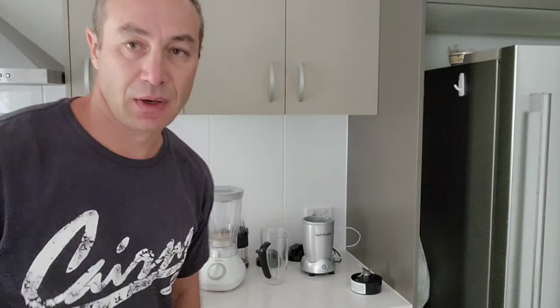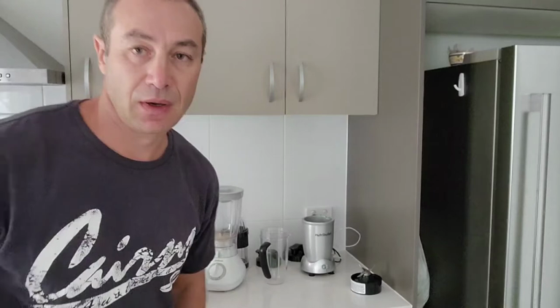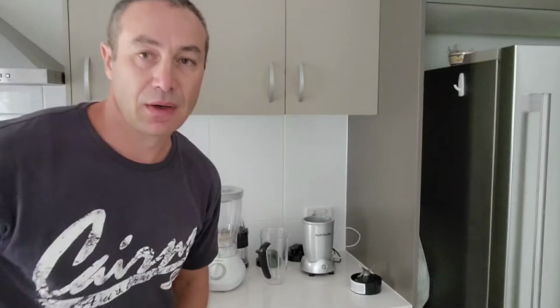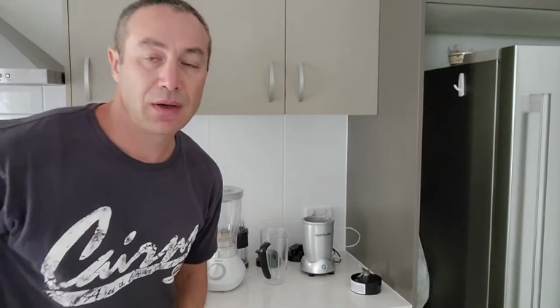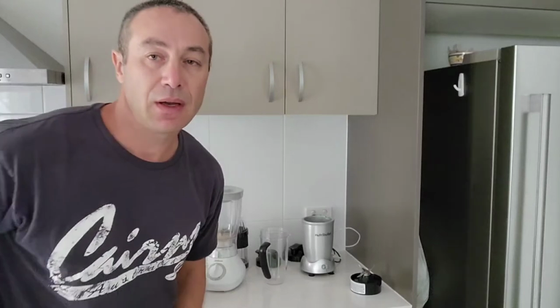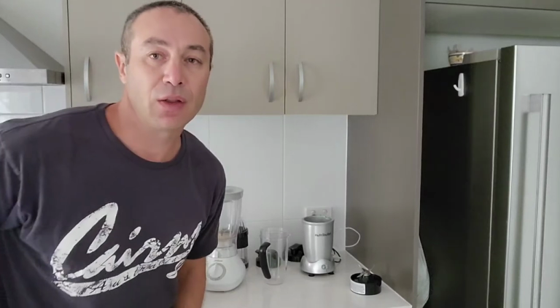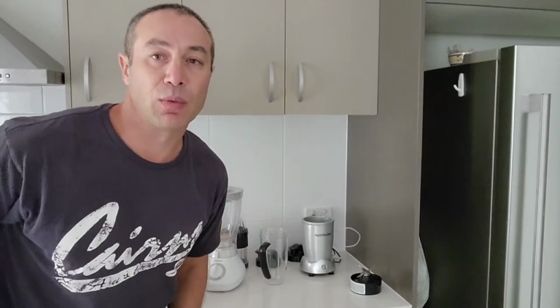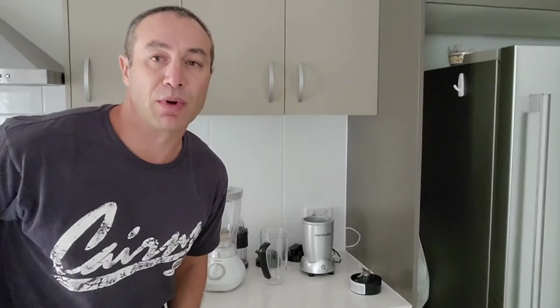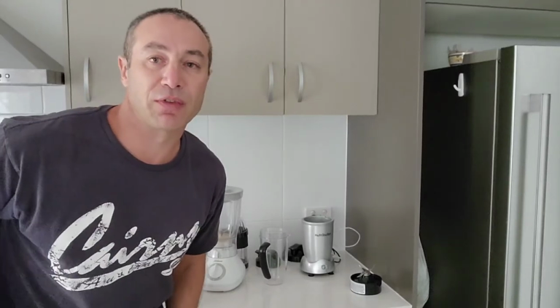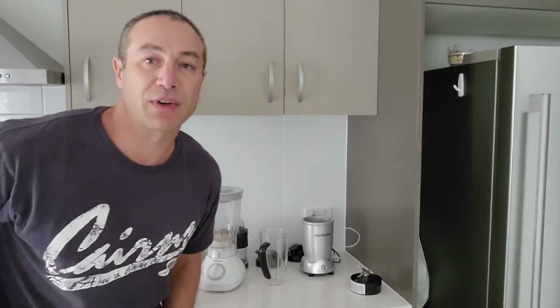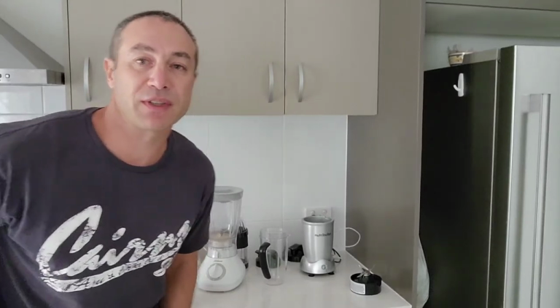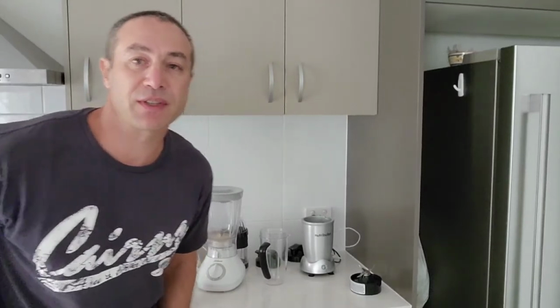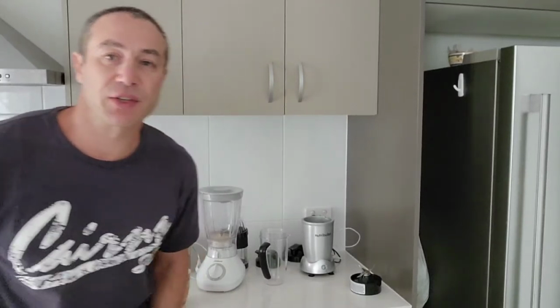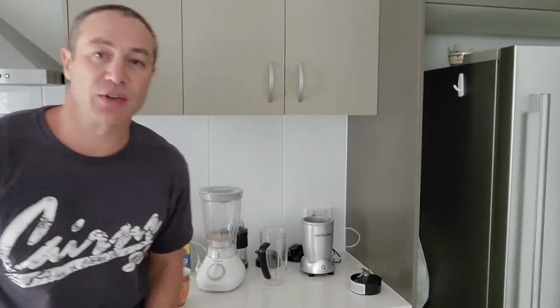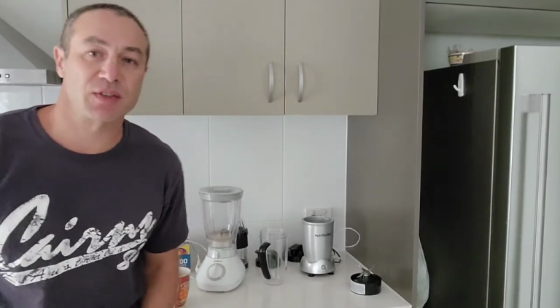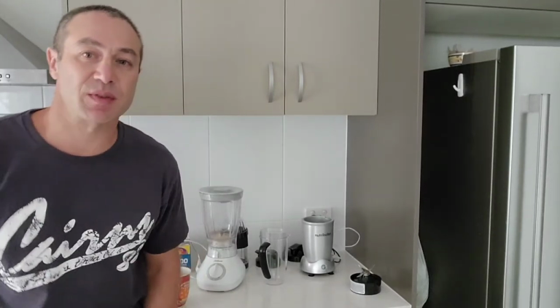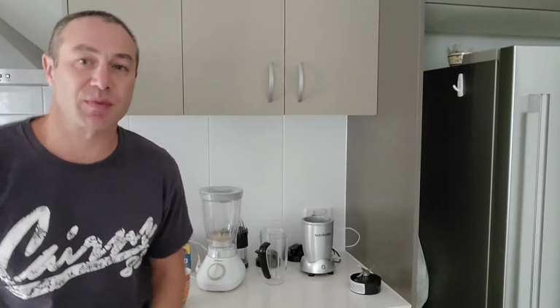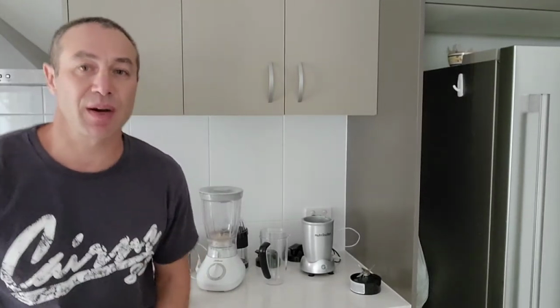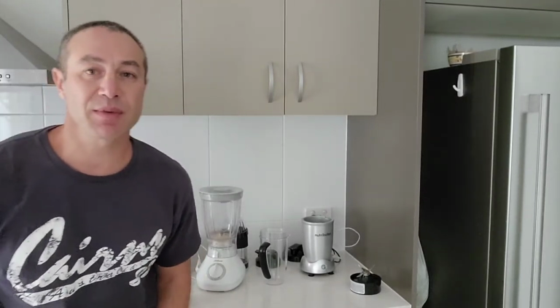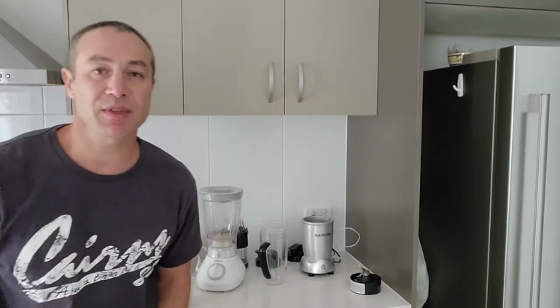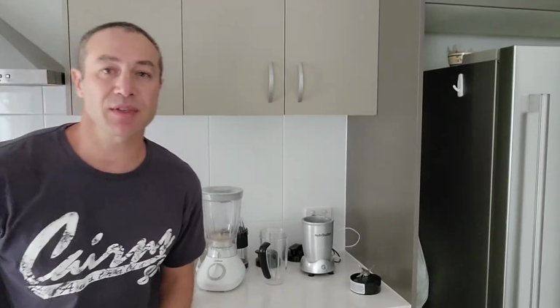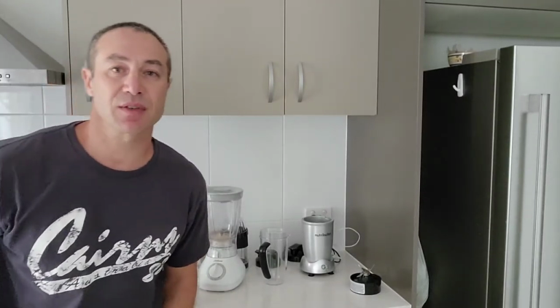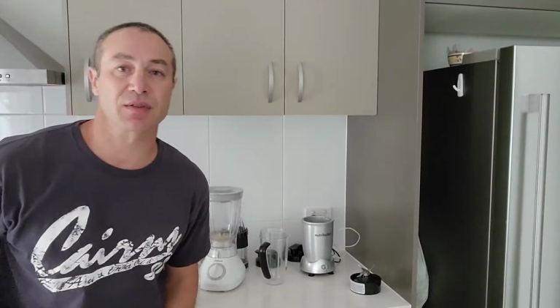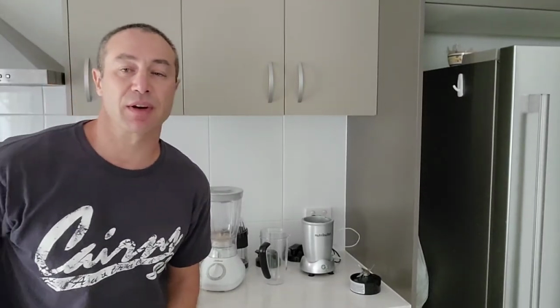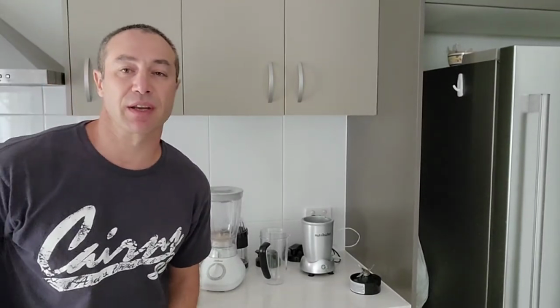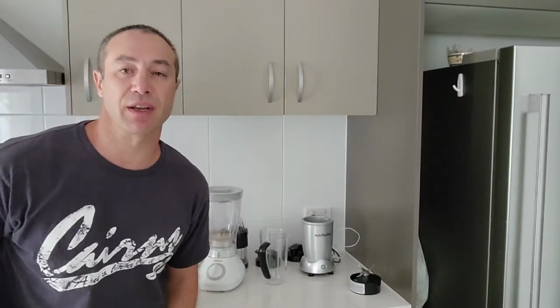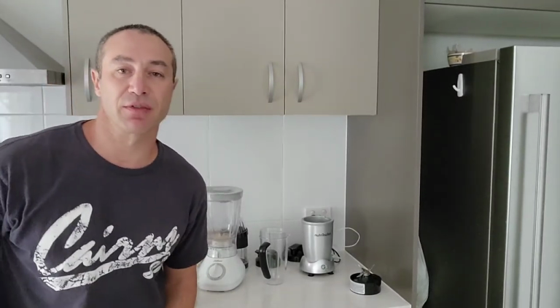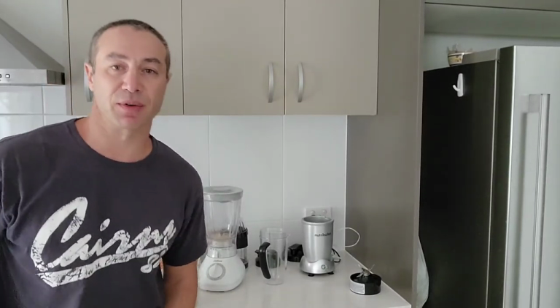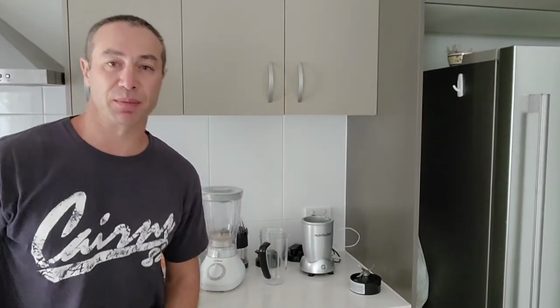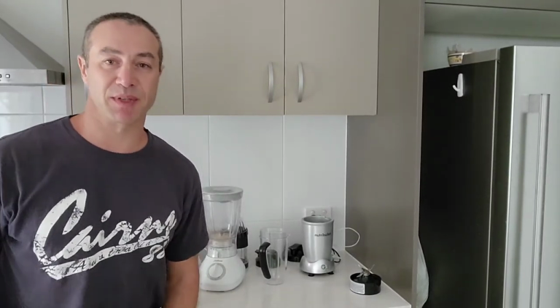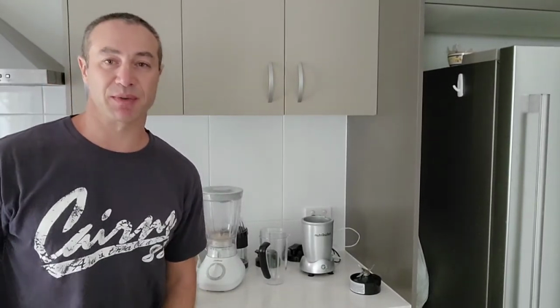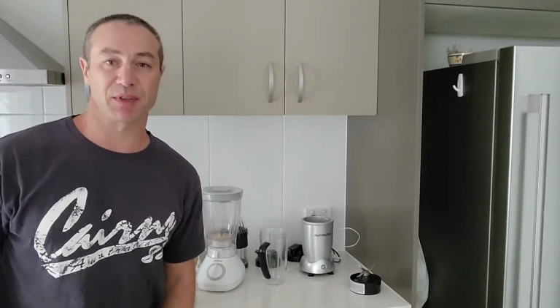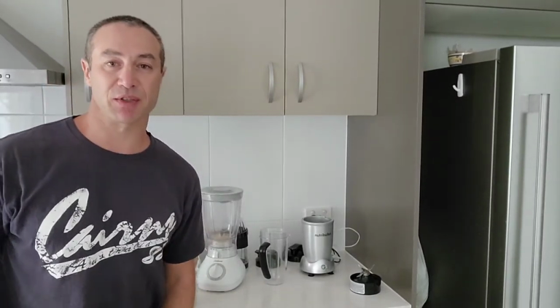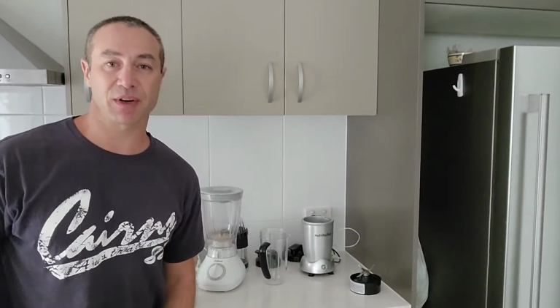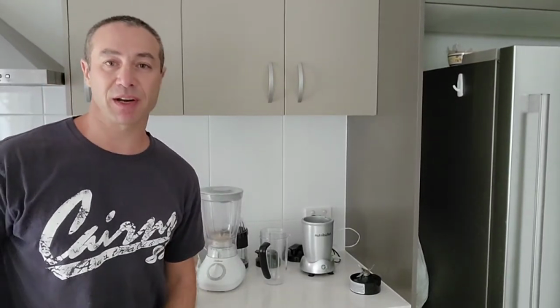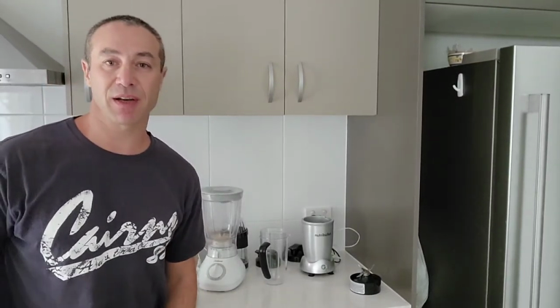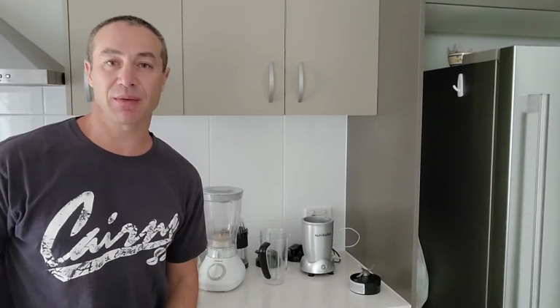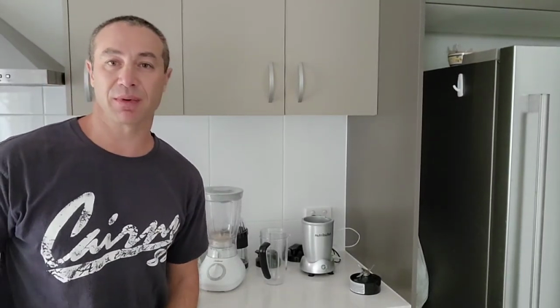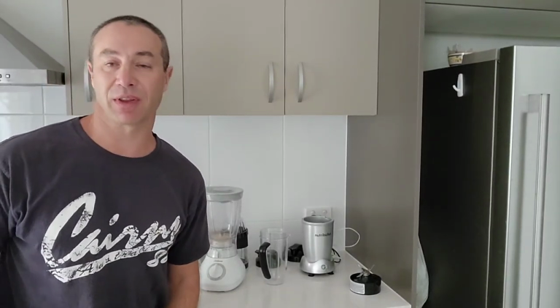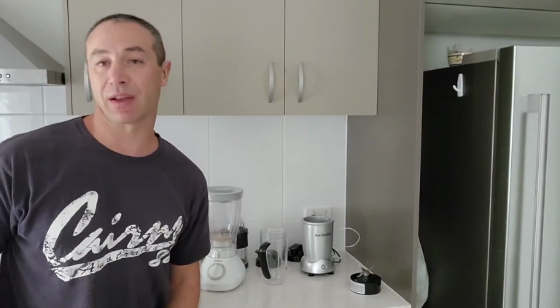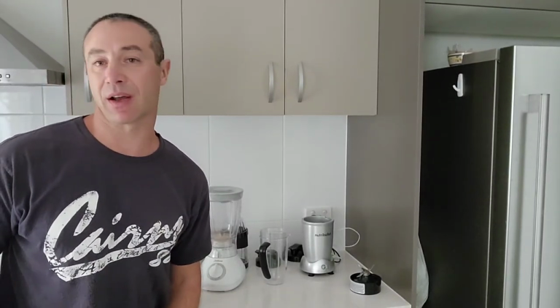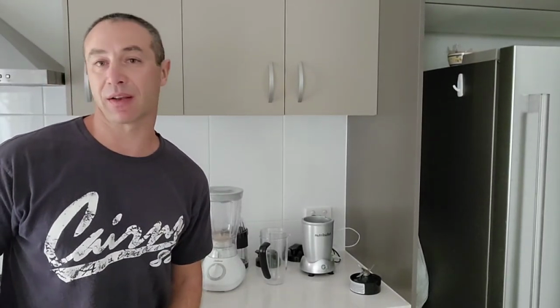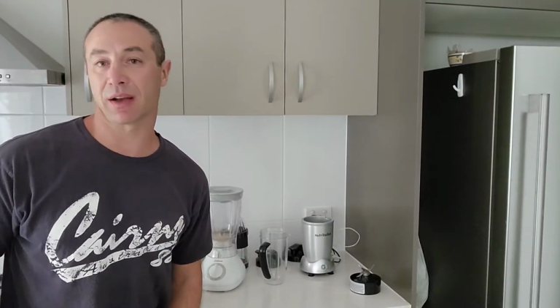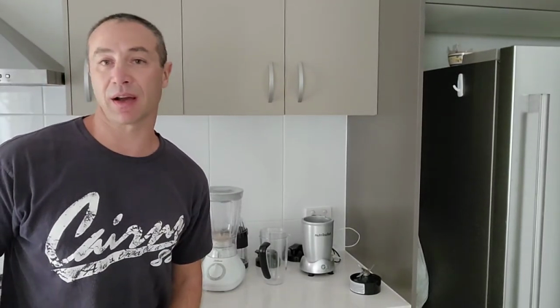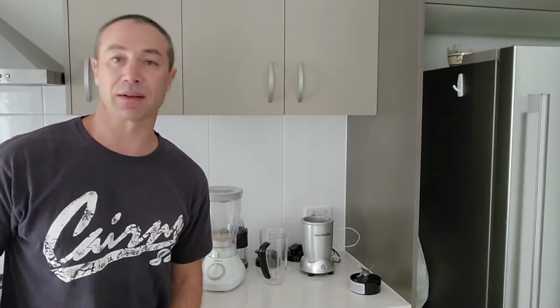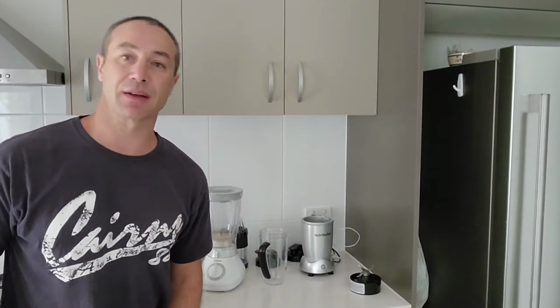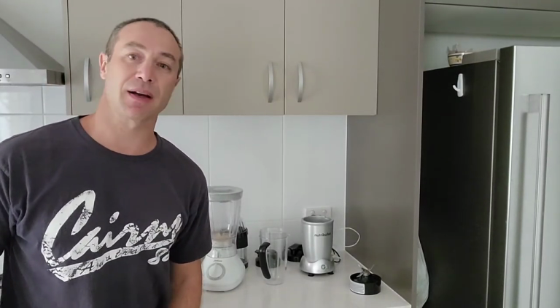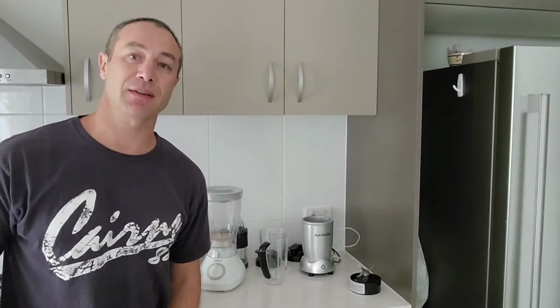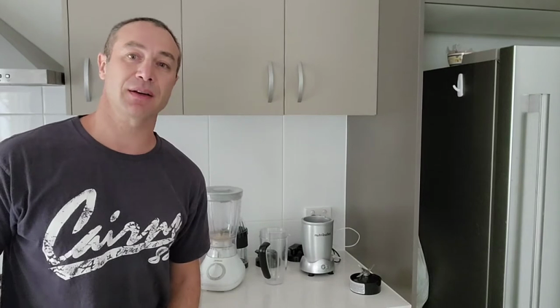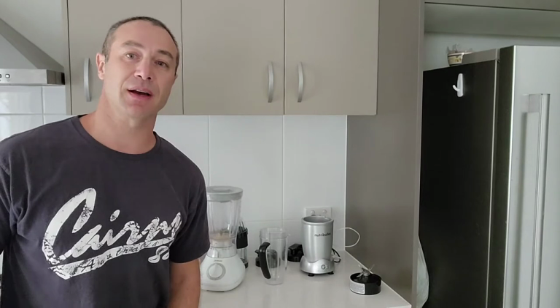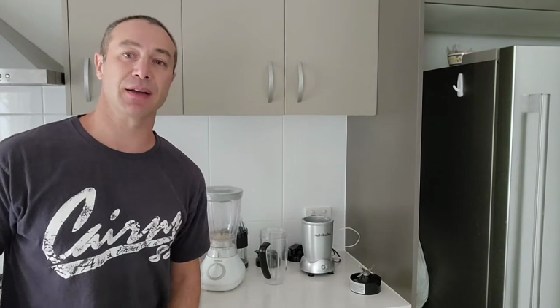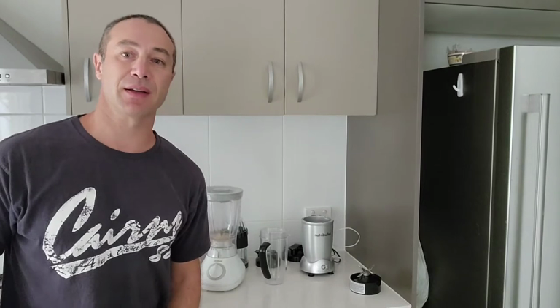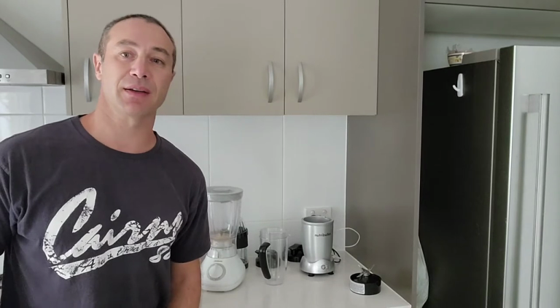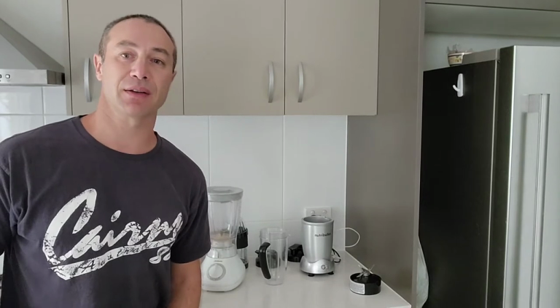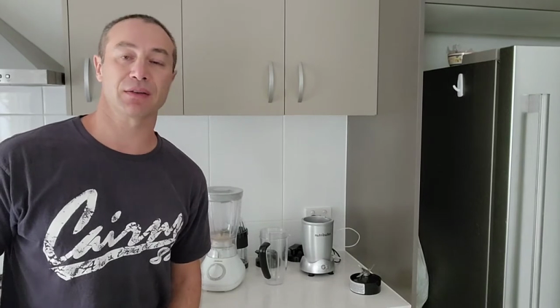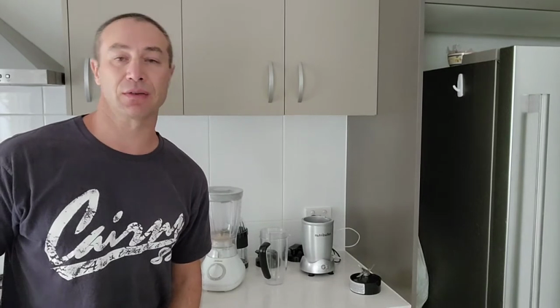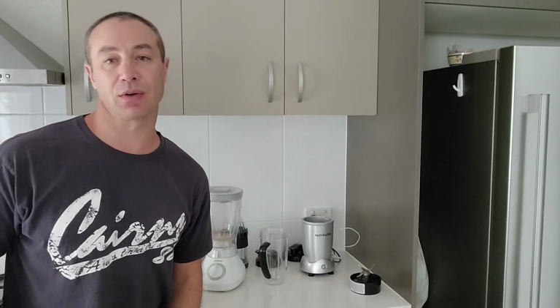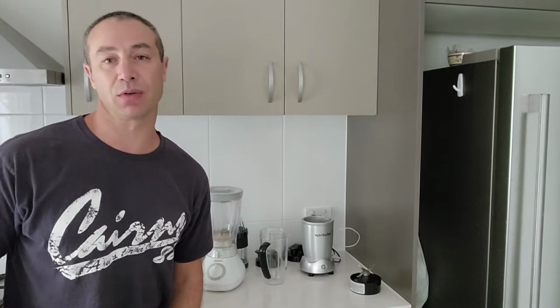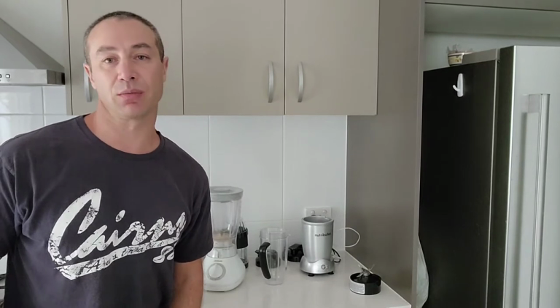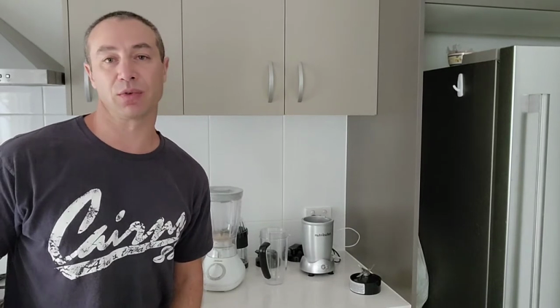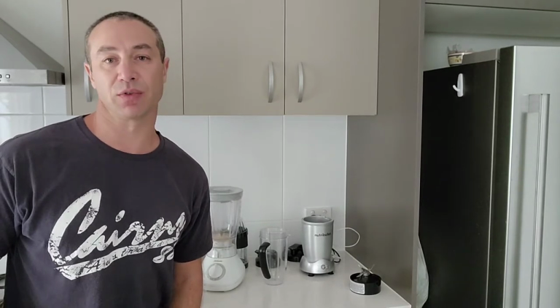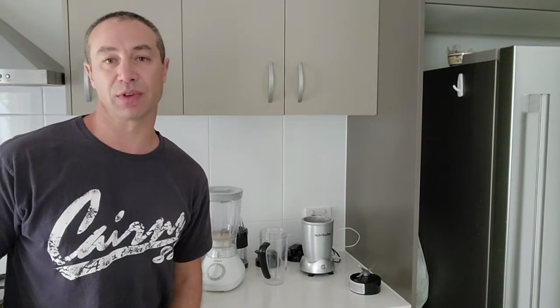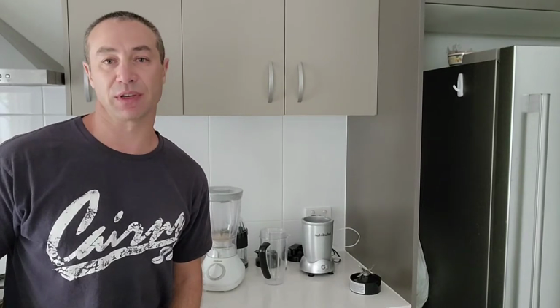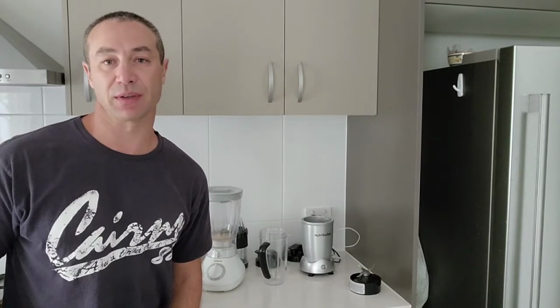Hello my friends and channel subscribers. Greg here from Brisbane, Australia with another uncut, unedited, no bull video.